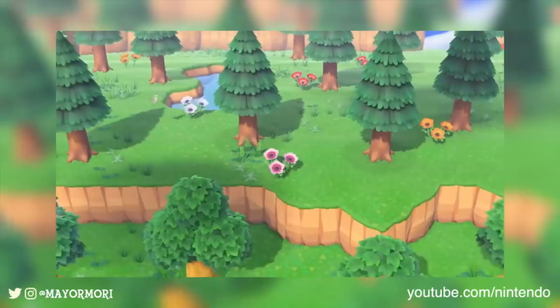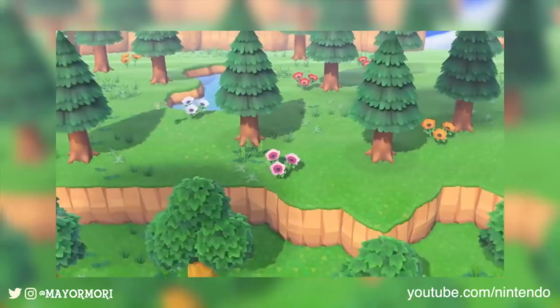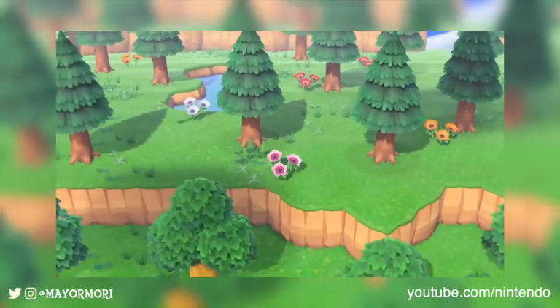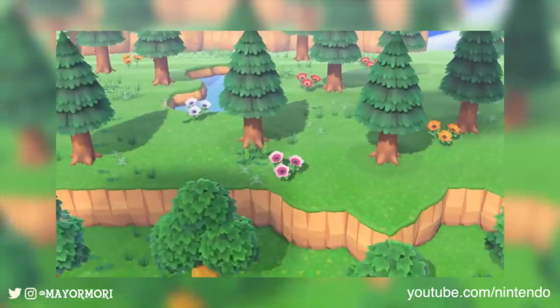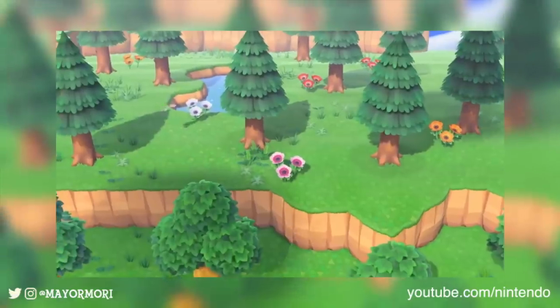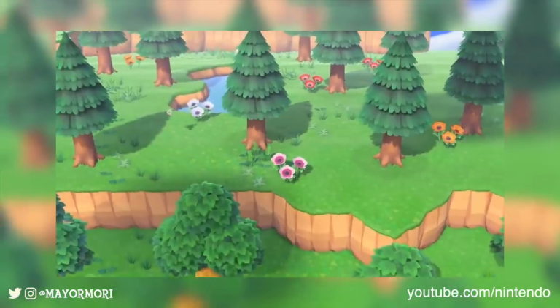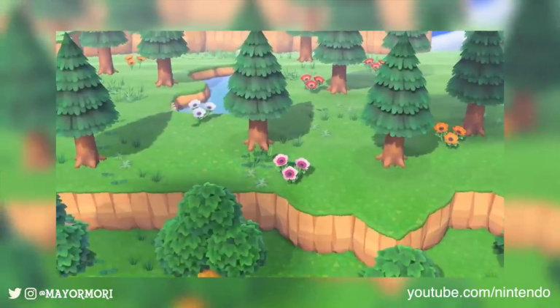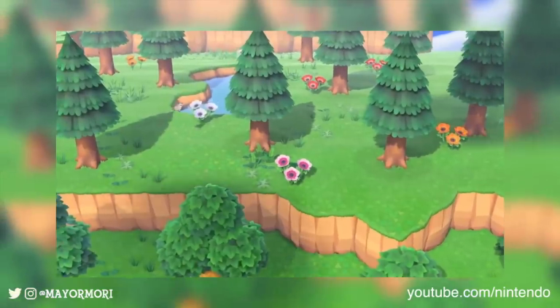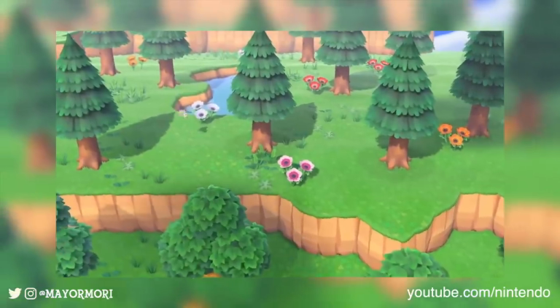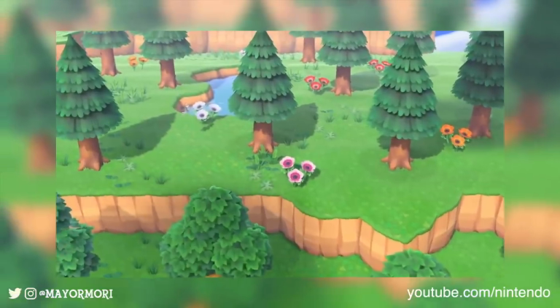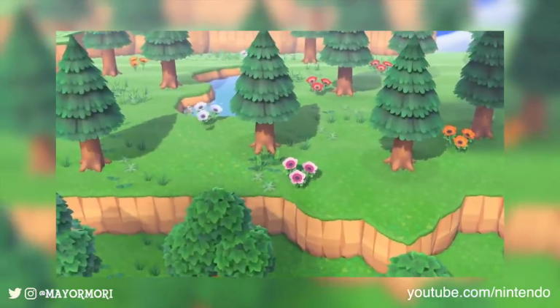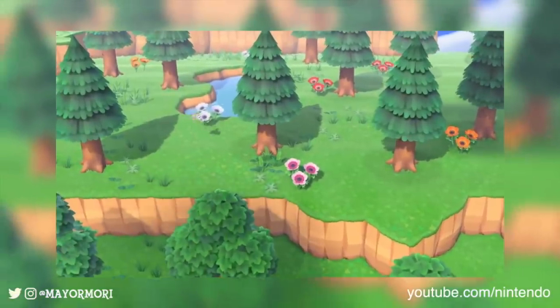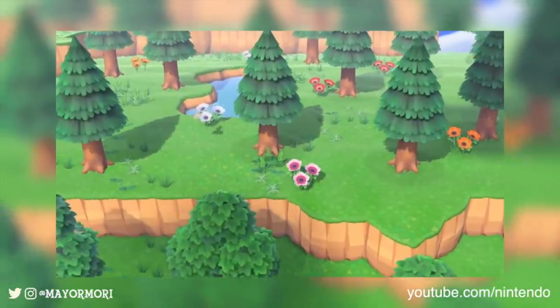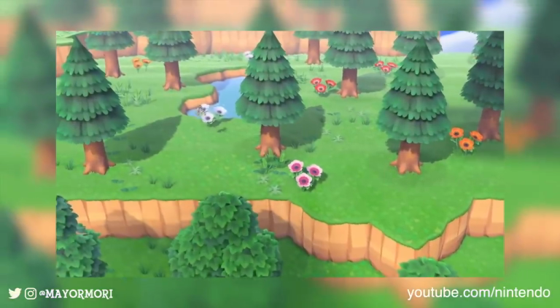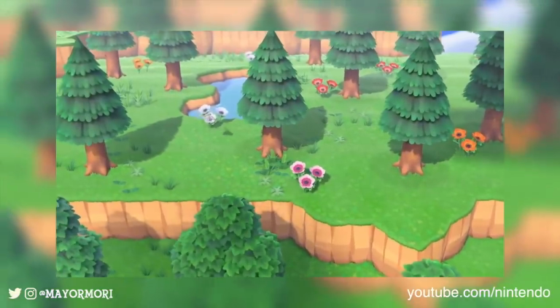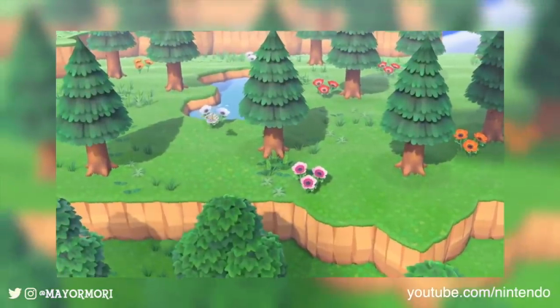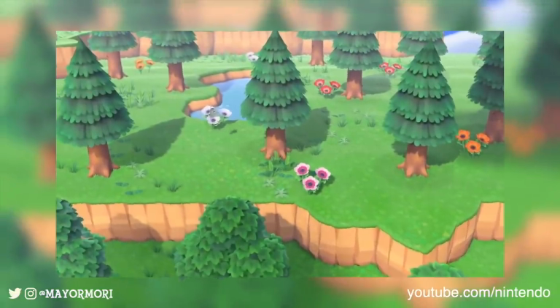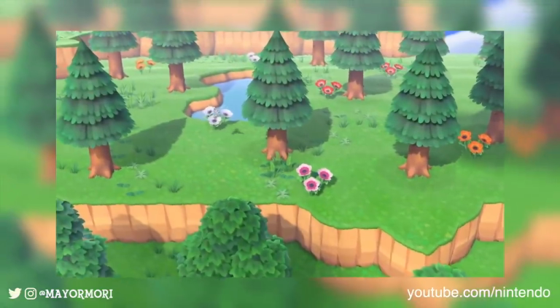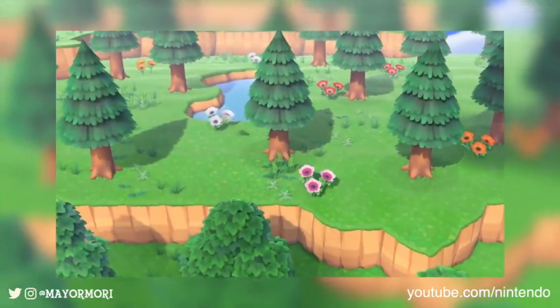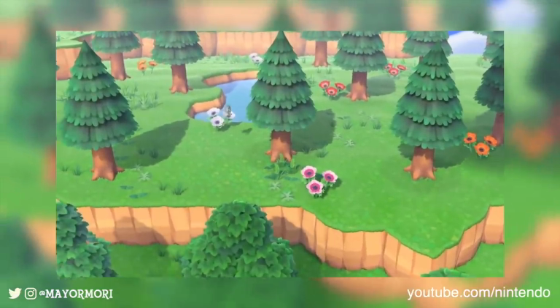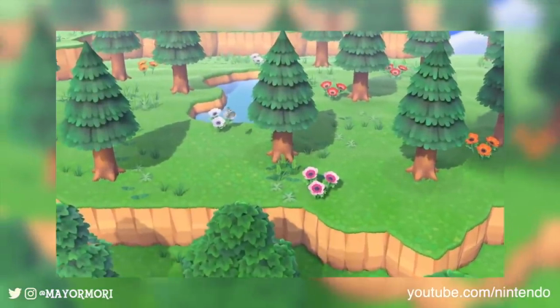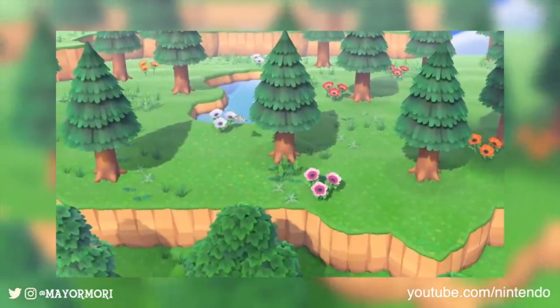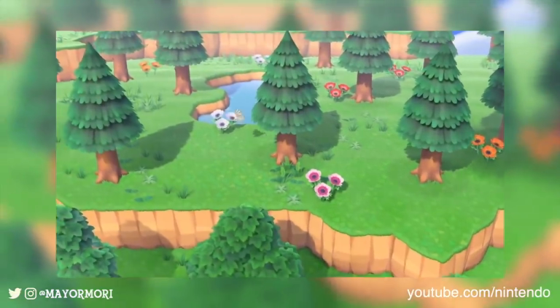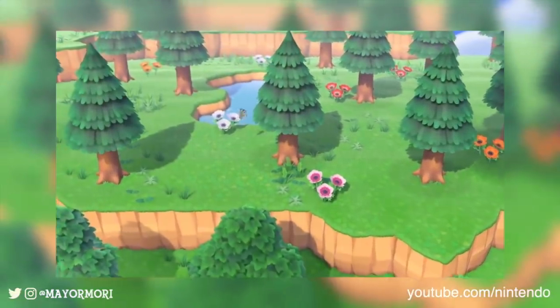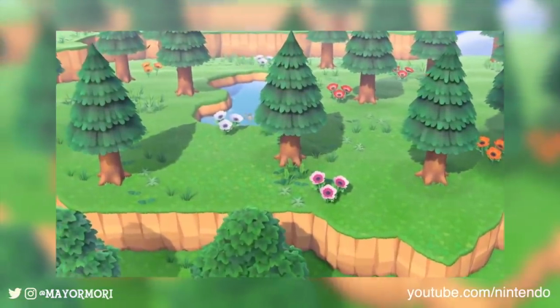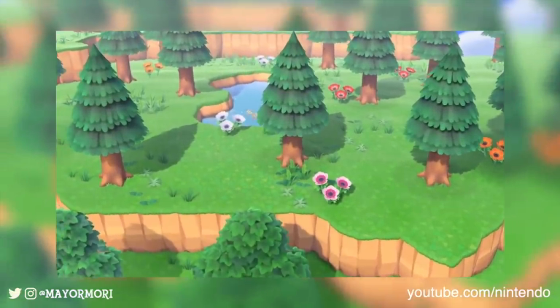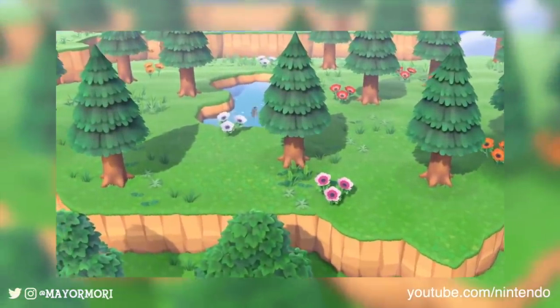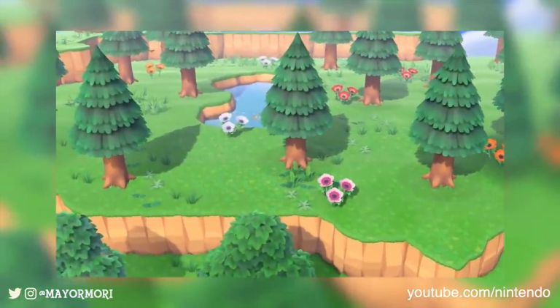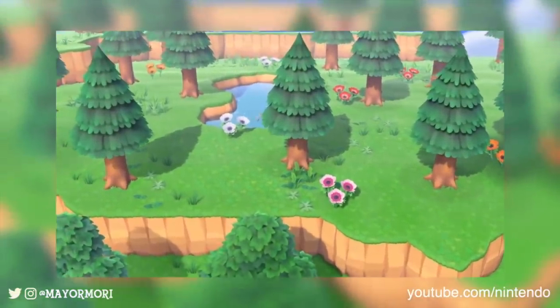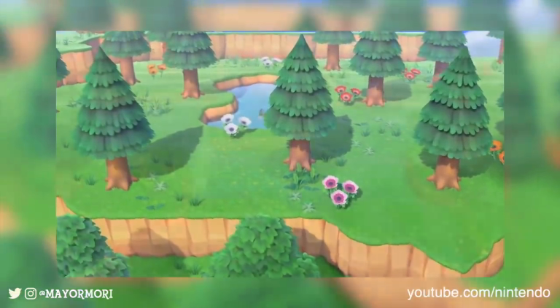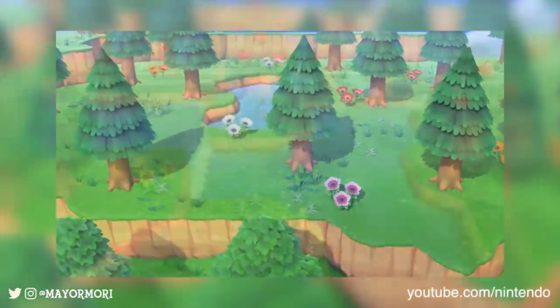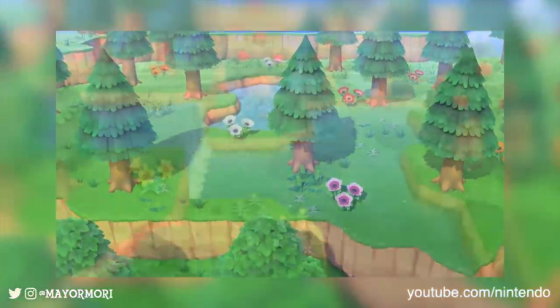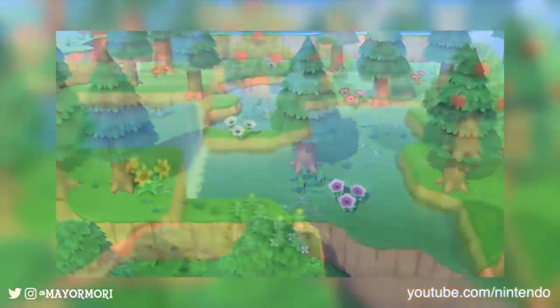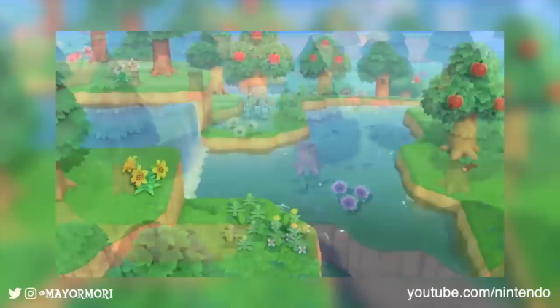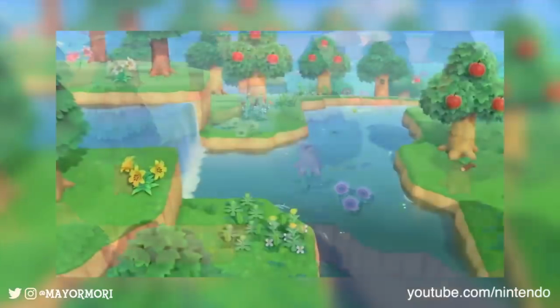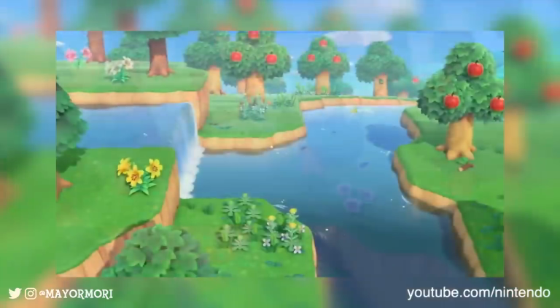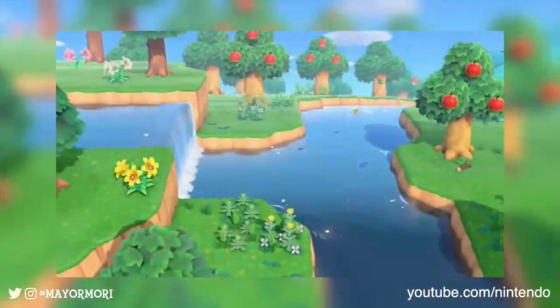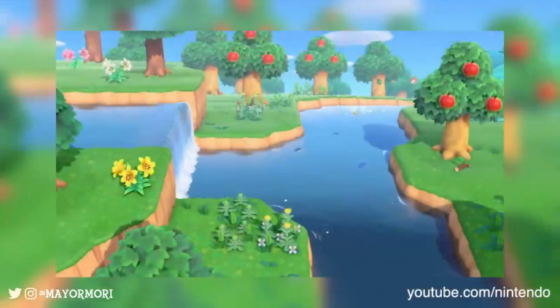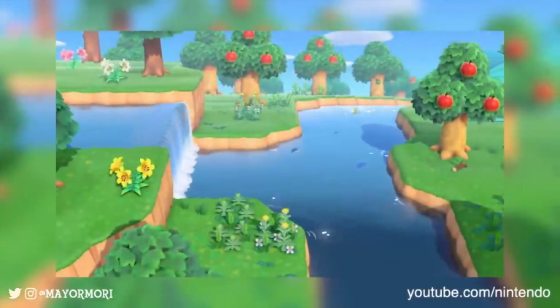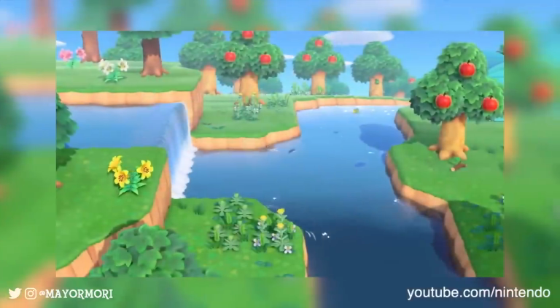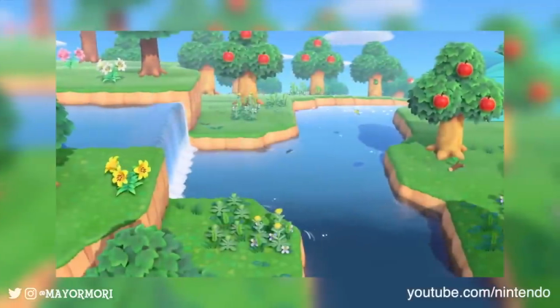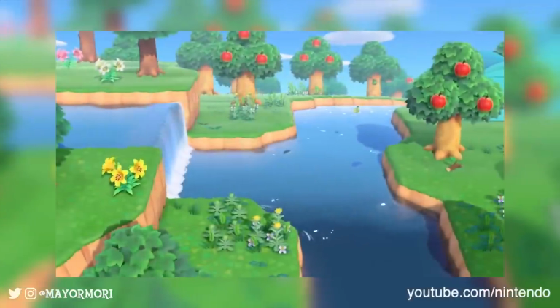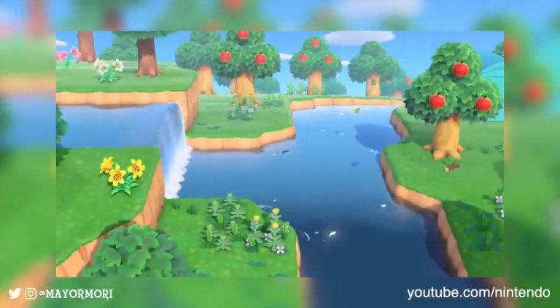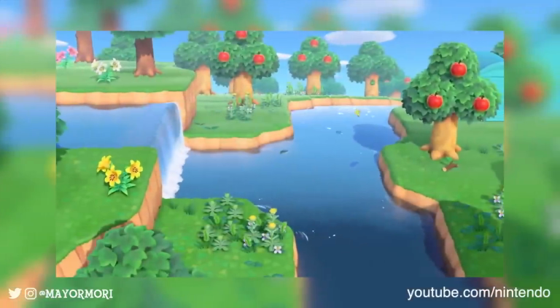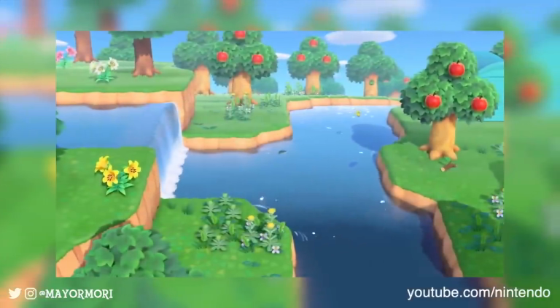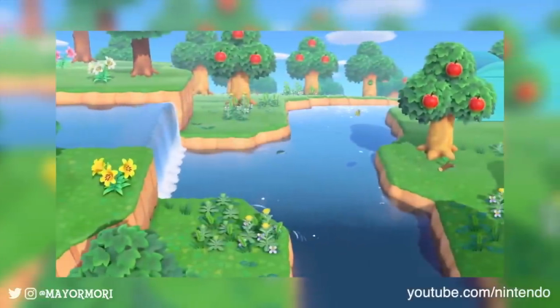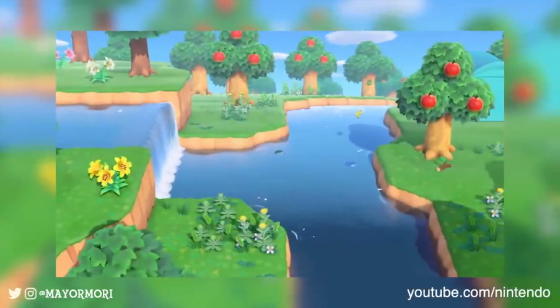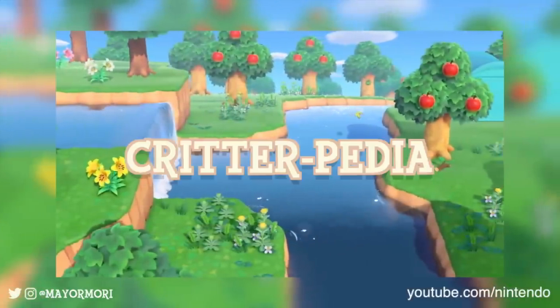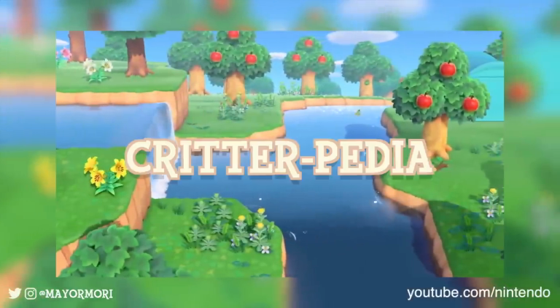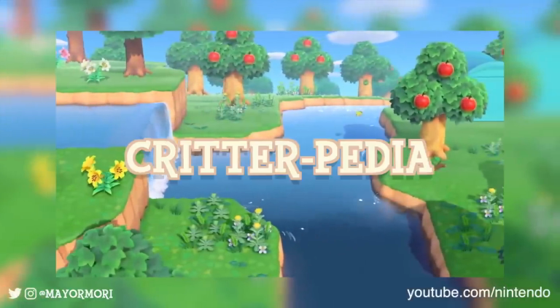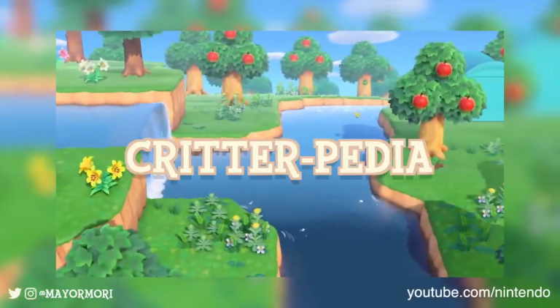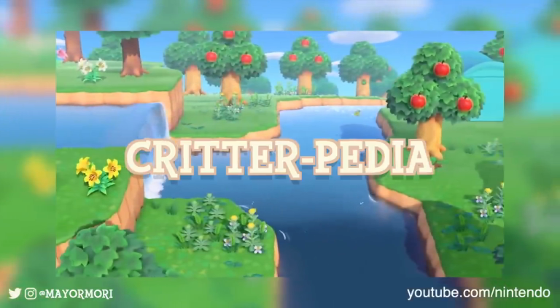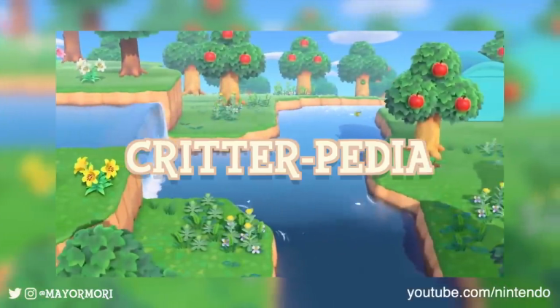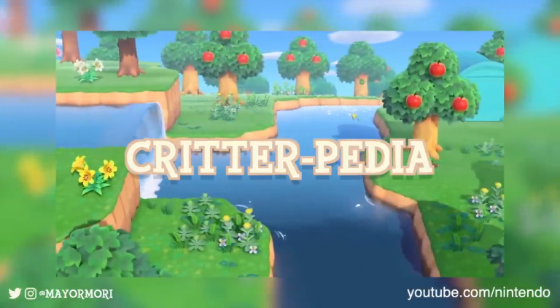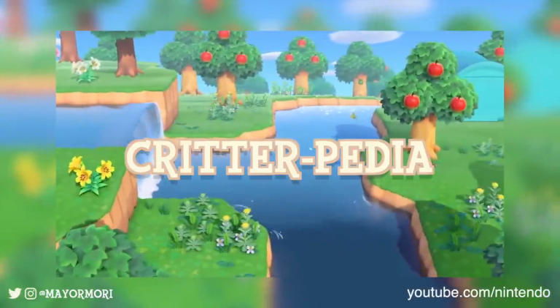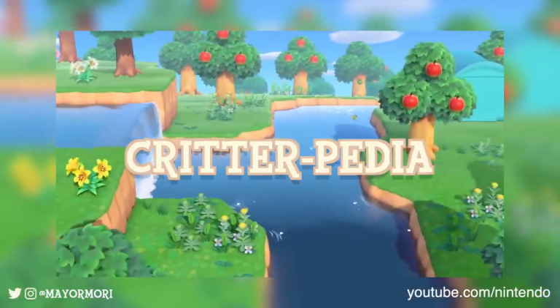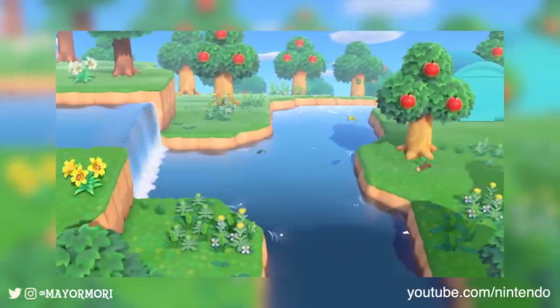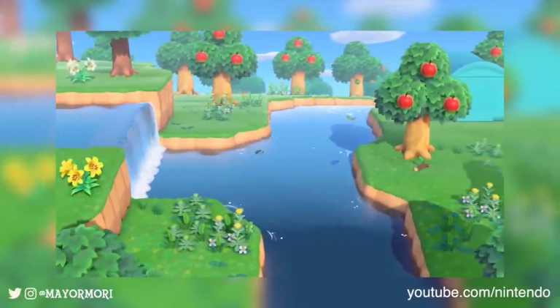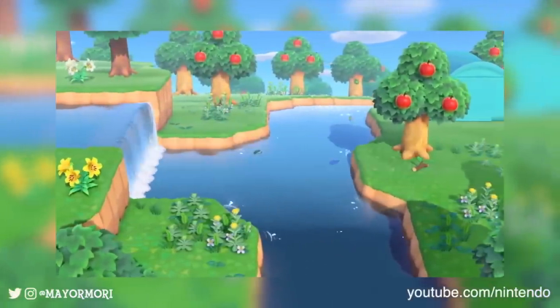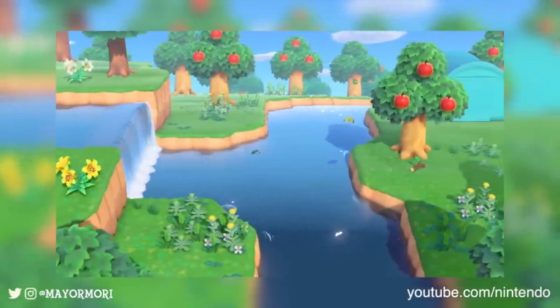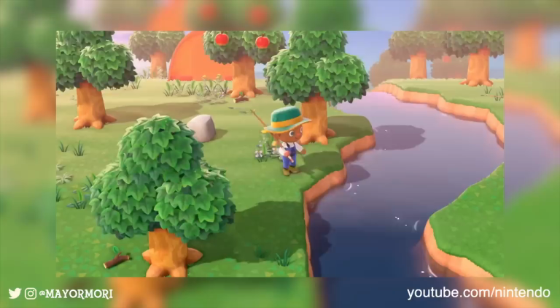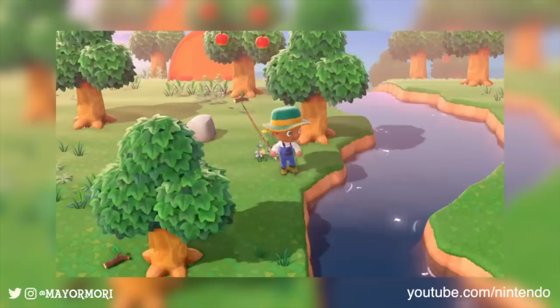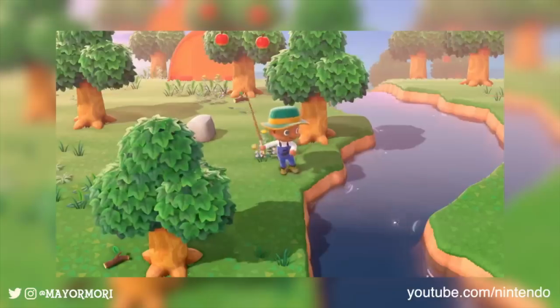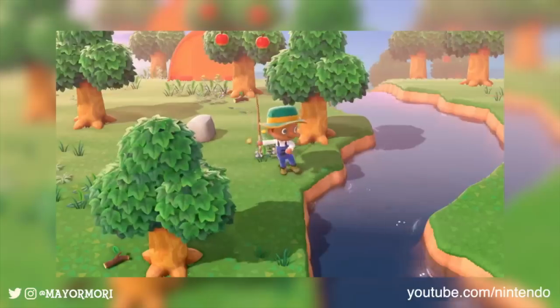Hey YouTube, welcome back to a brand new video. Today we are taking a closer look at the museum as well as the Critterpedia Nookphone app.